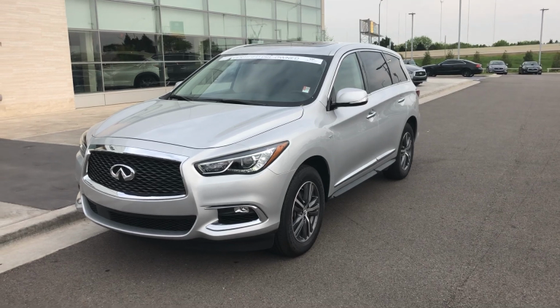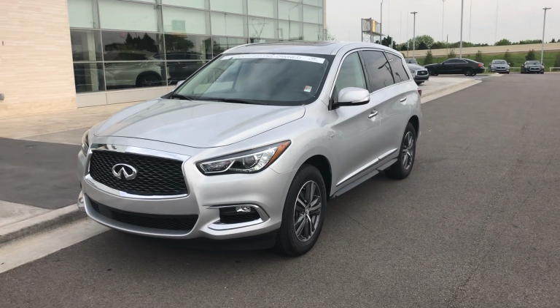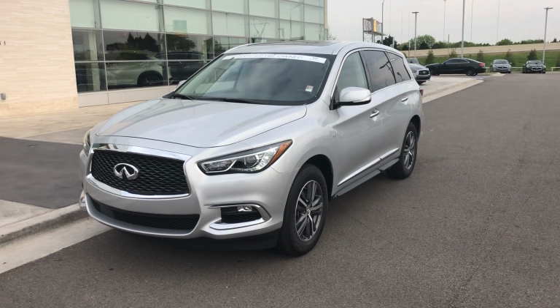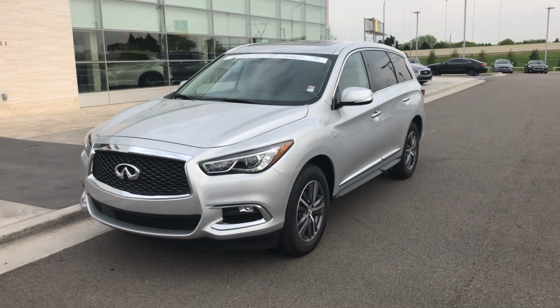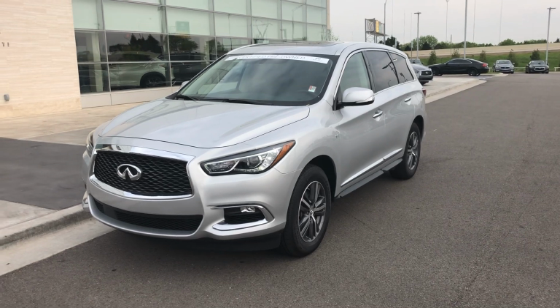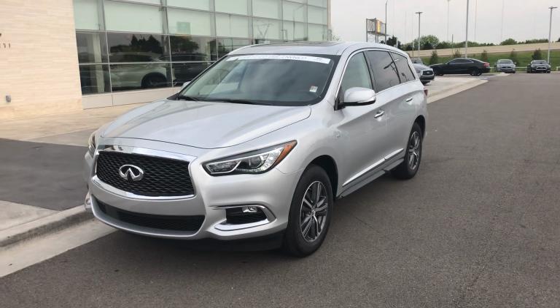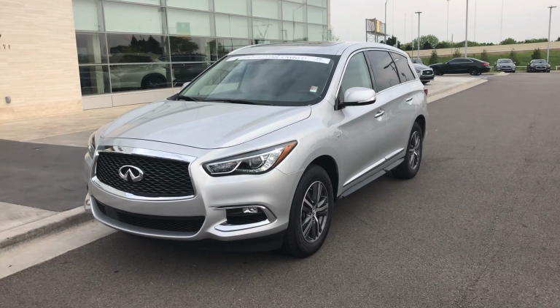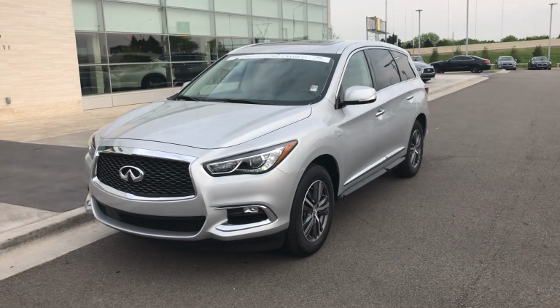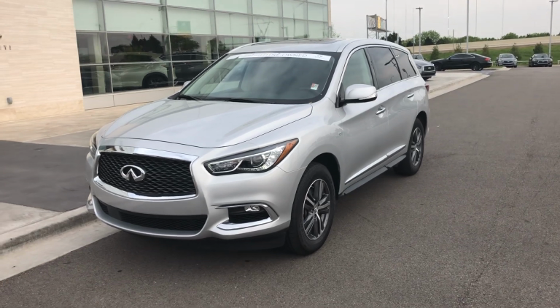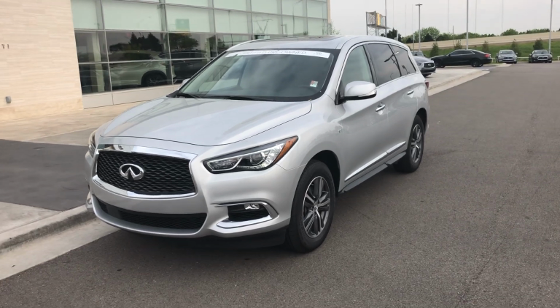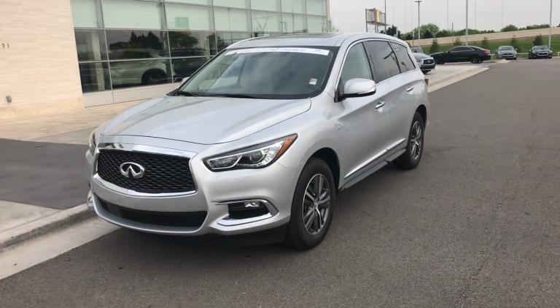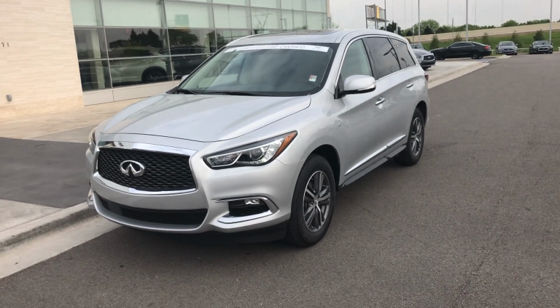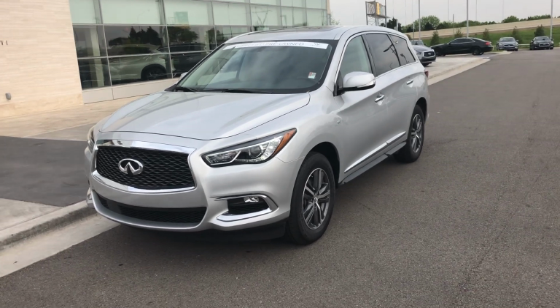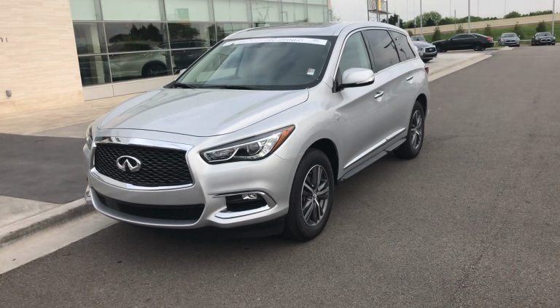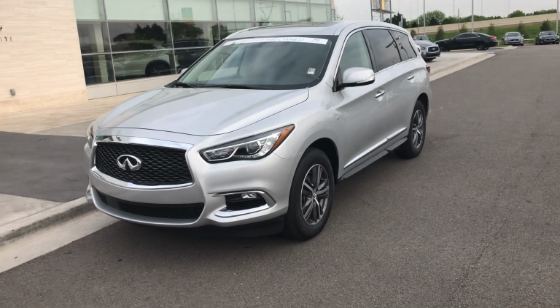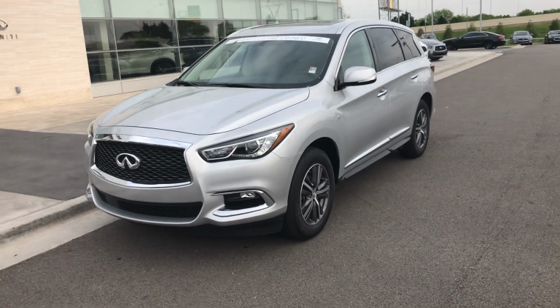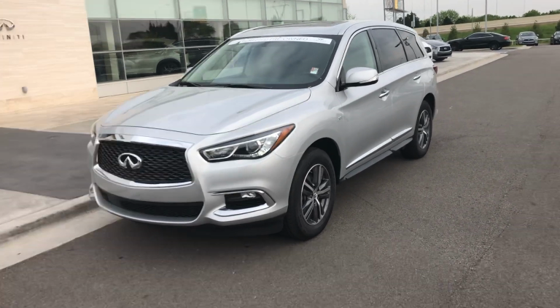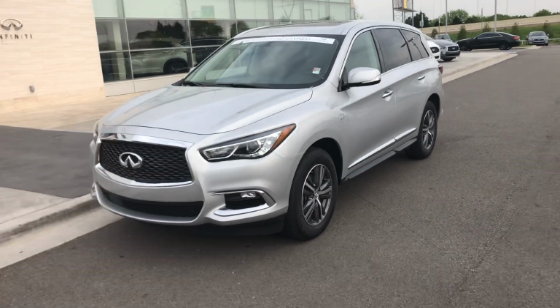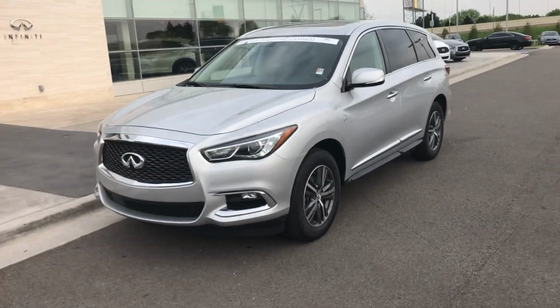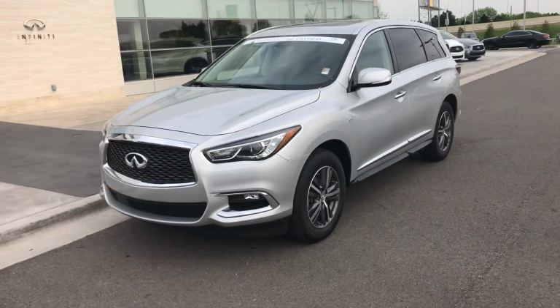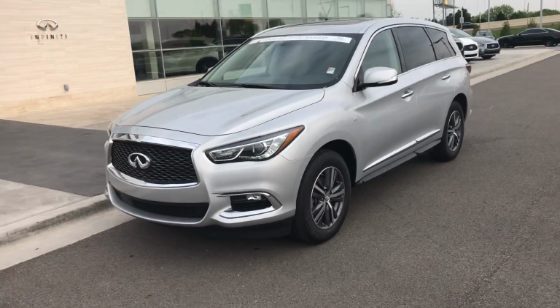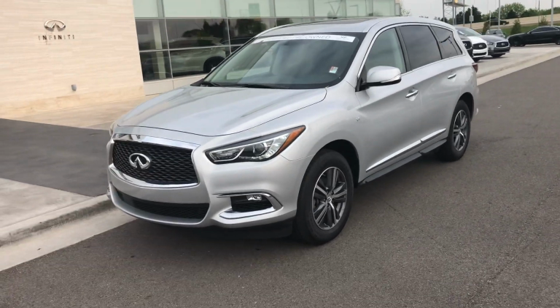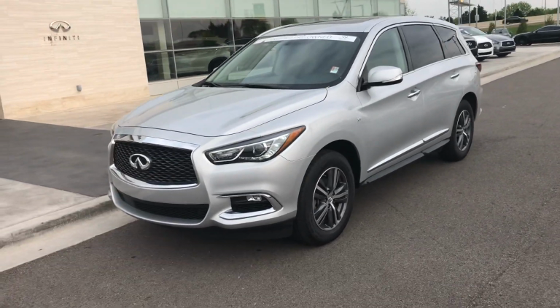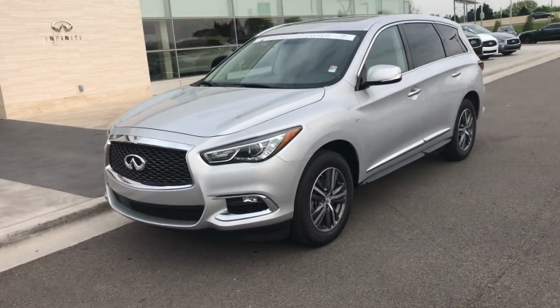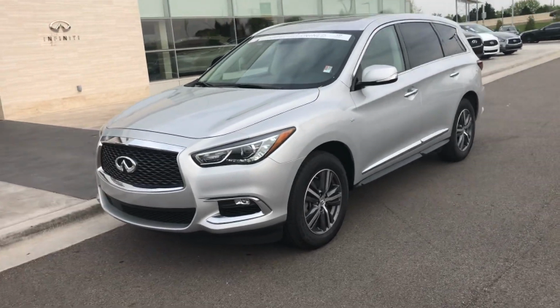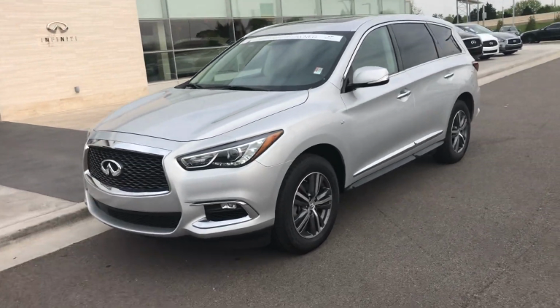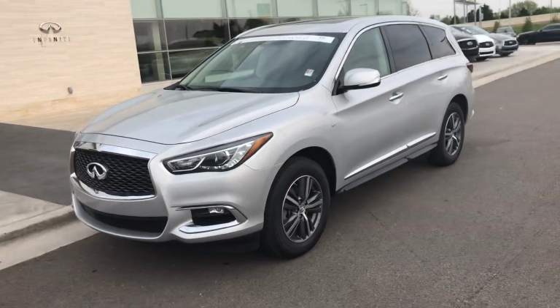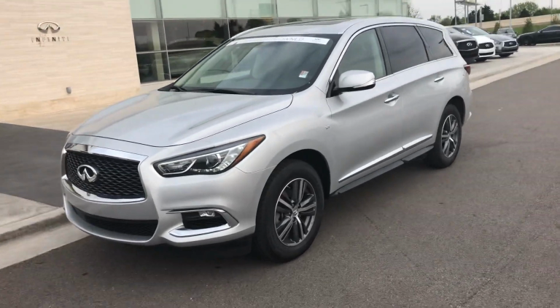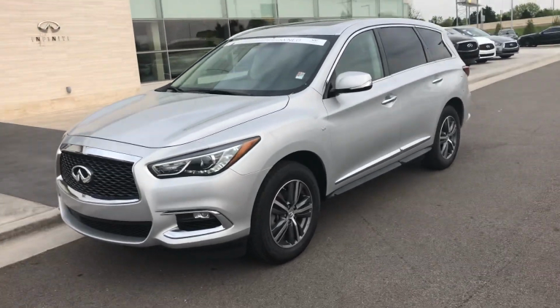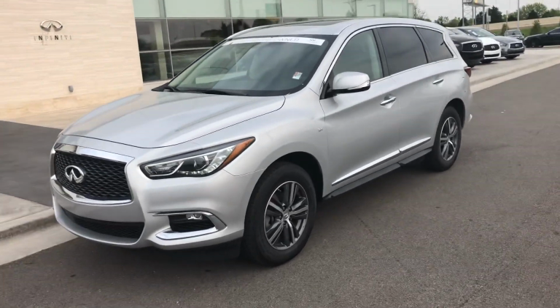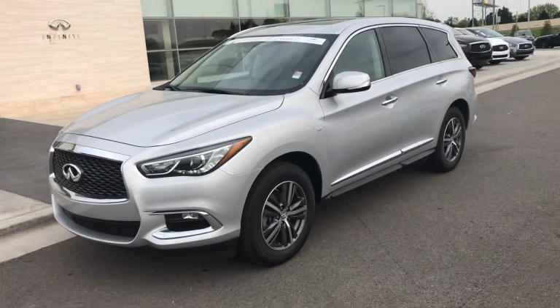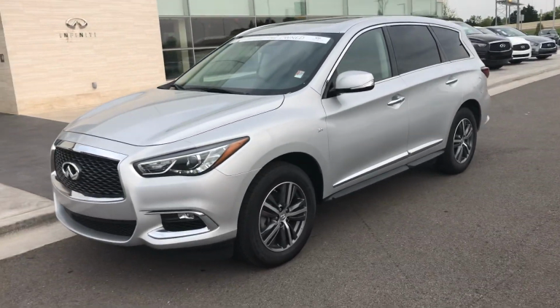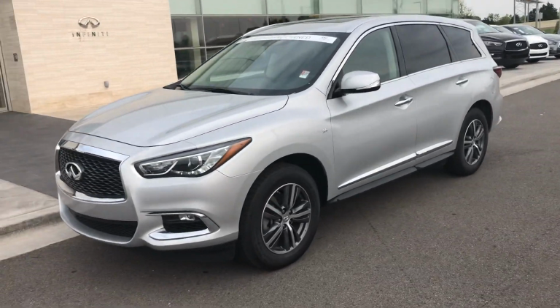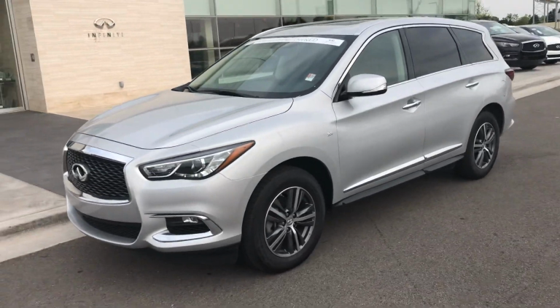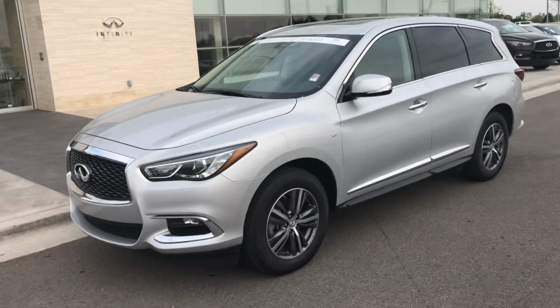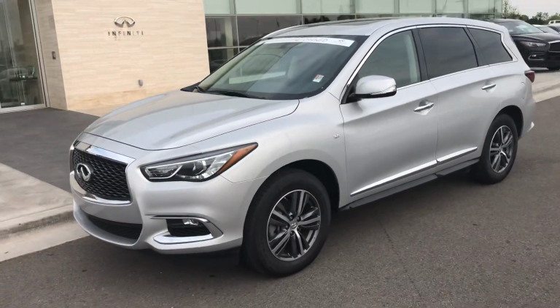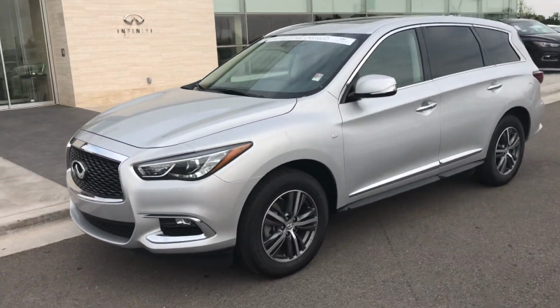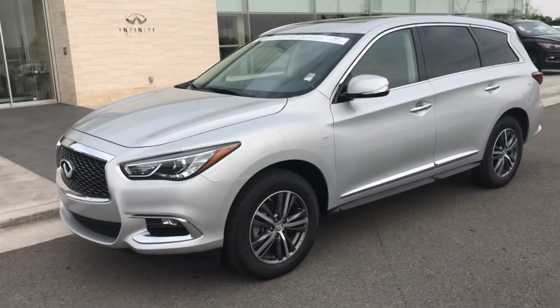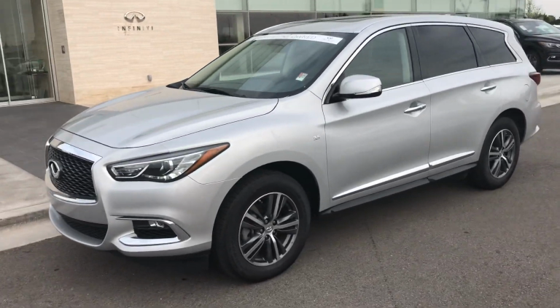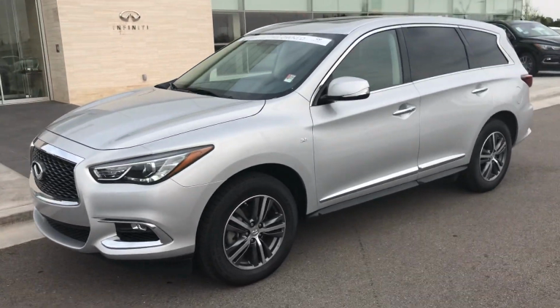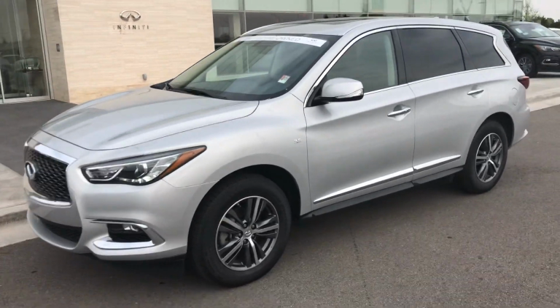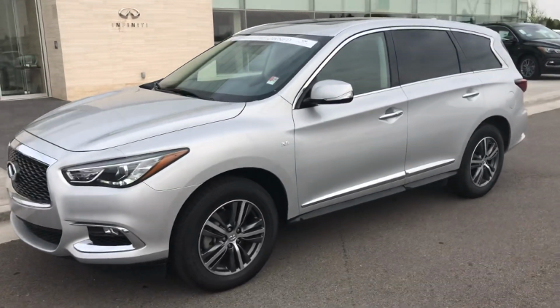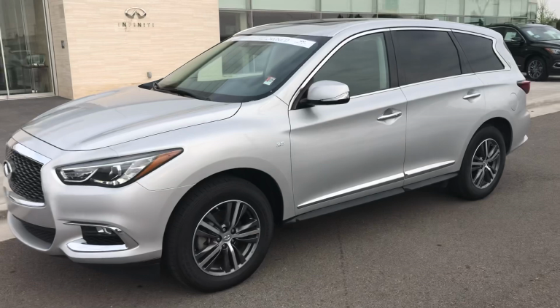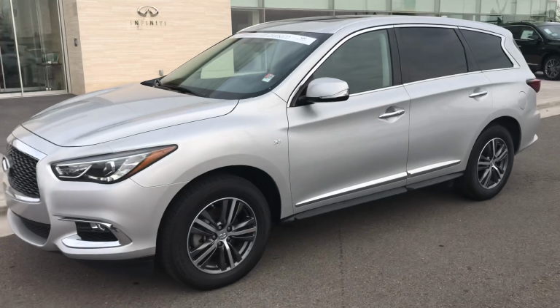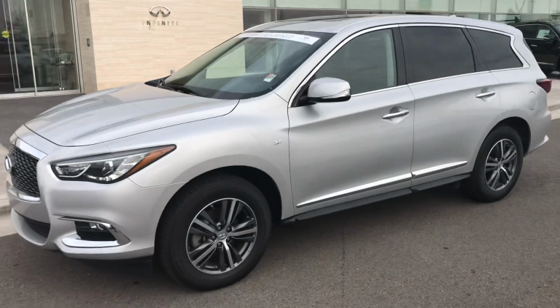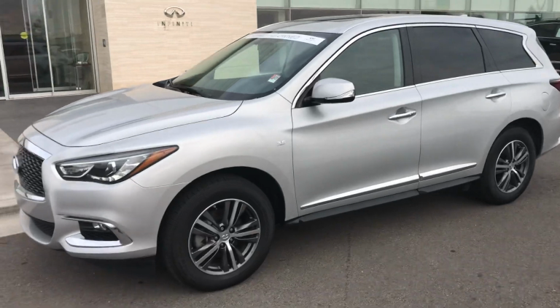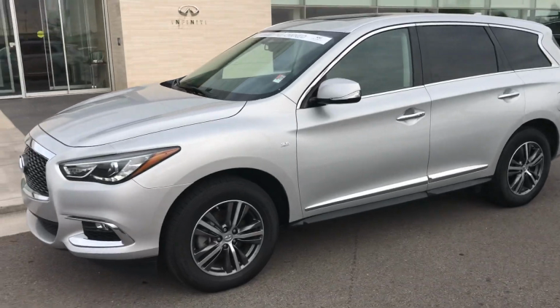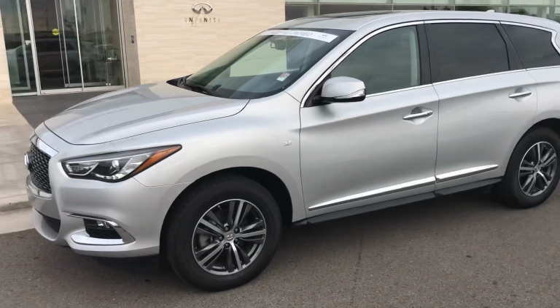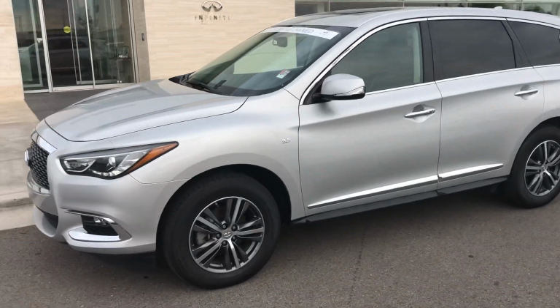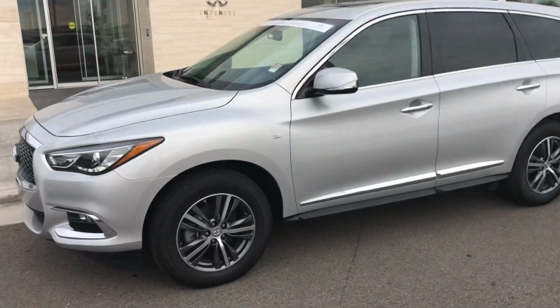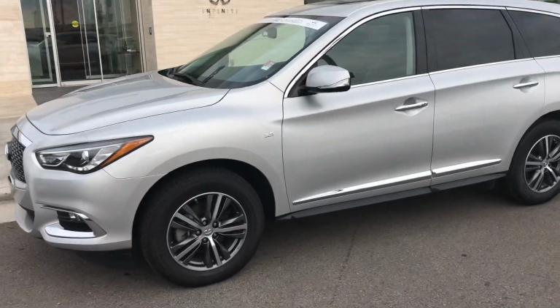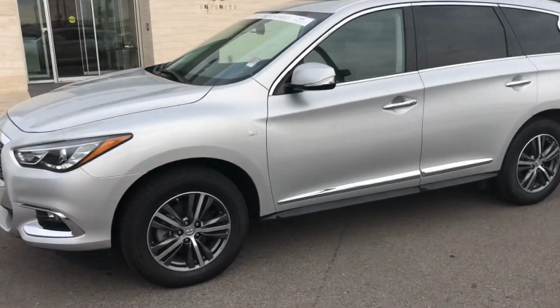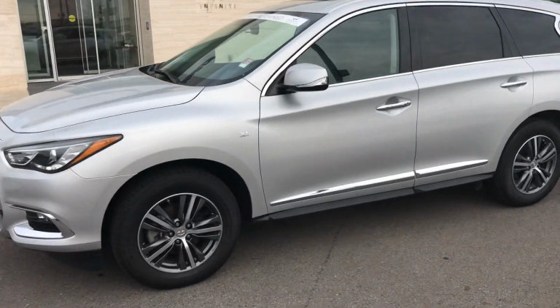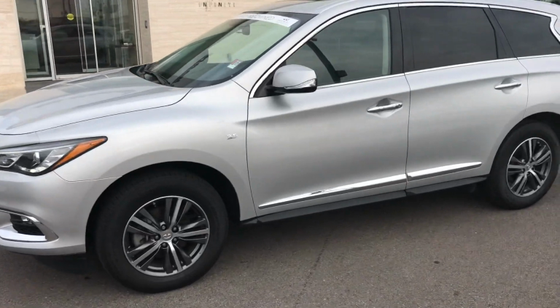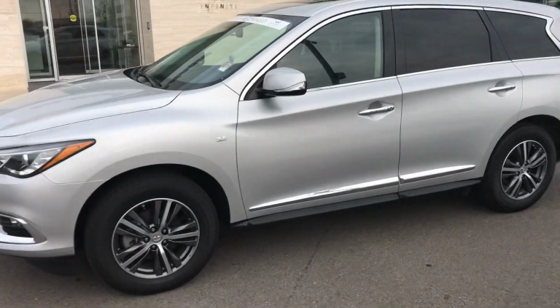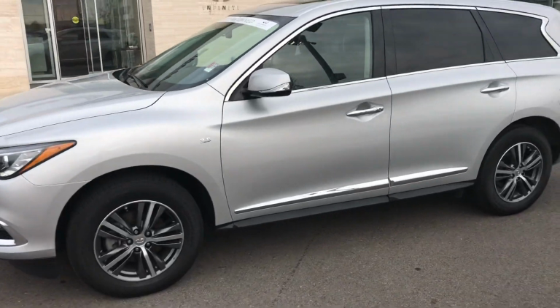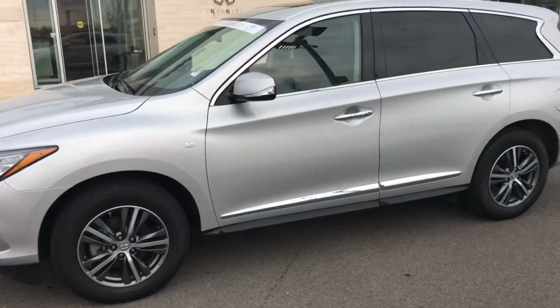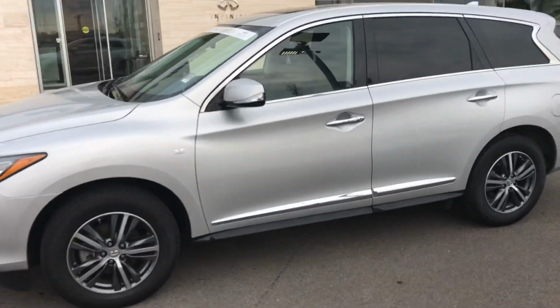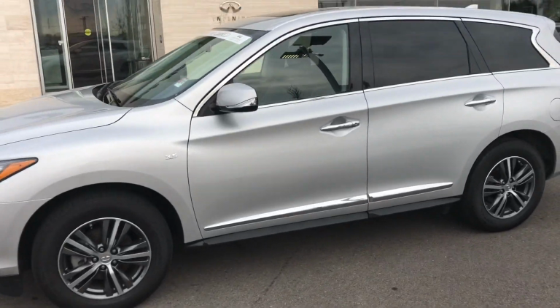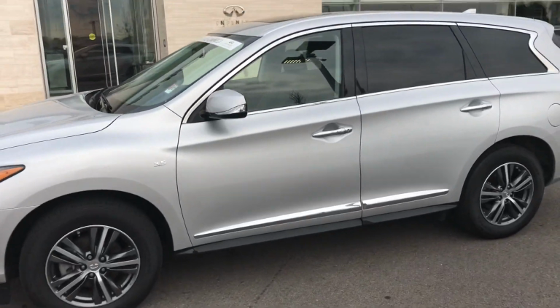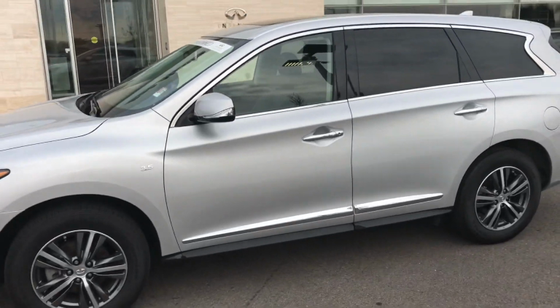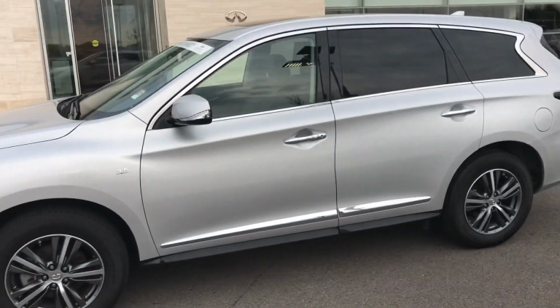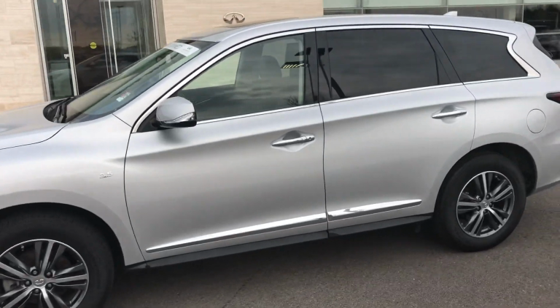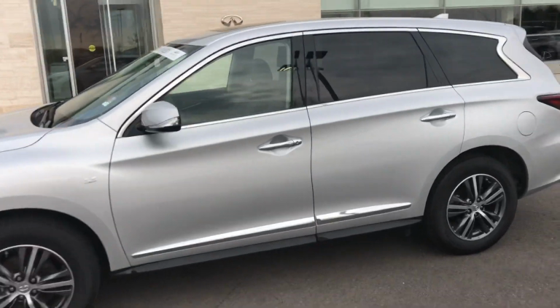Hello, this is Carson with Bob Moore Infinity, and I'm going to give you a quick walk-around video just to kind of show you what great condition this vehicle is in.